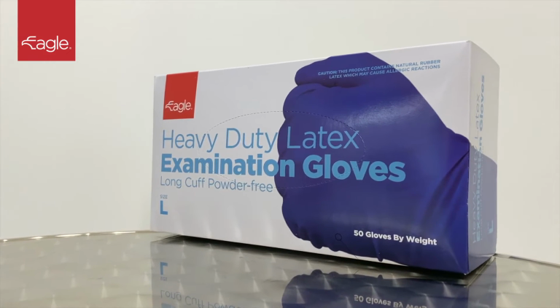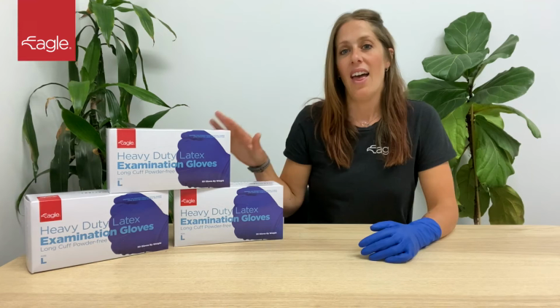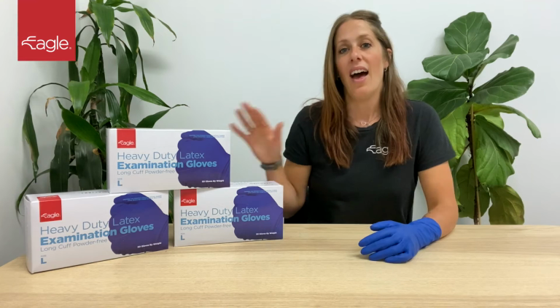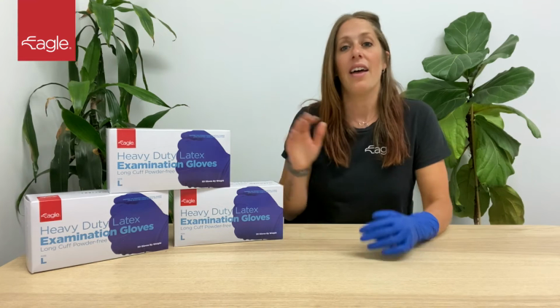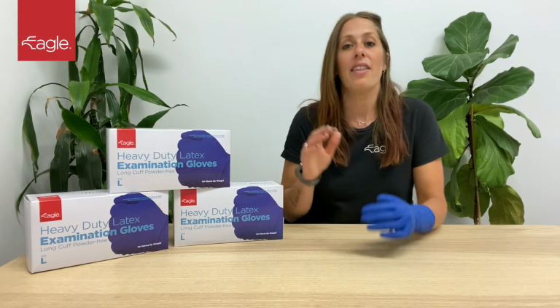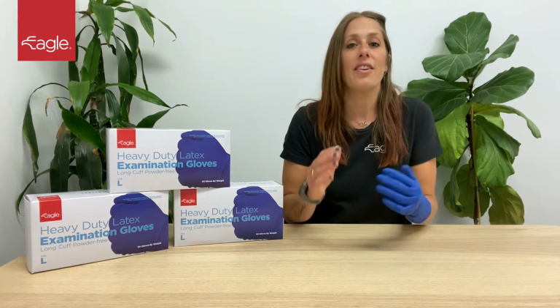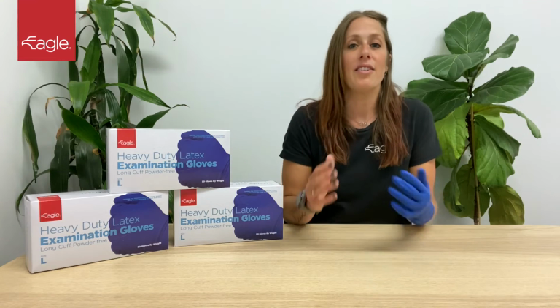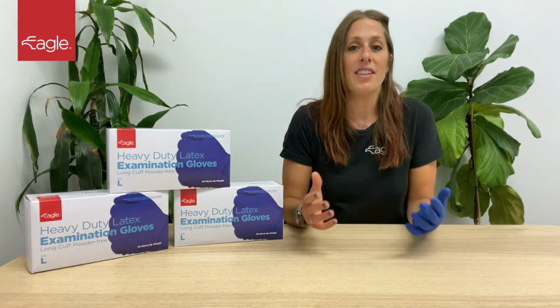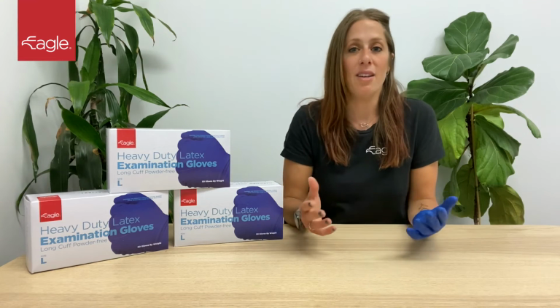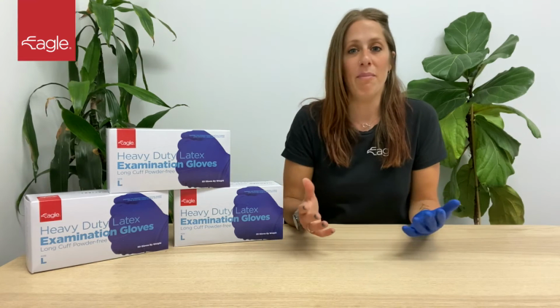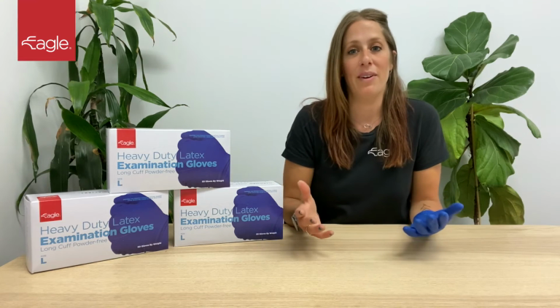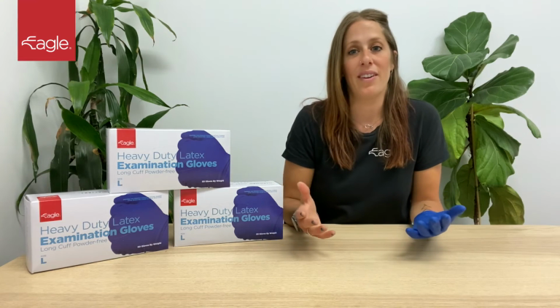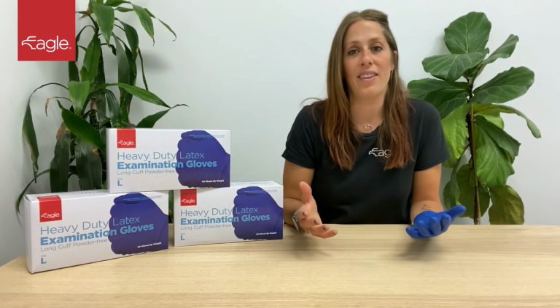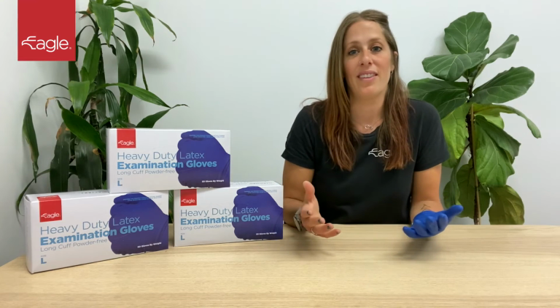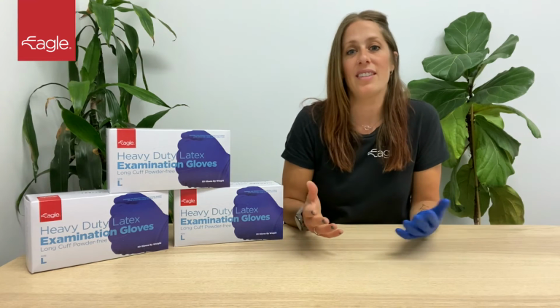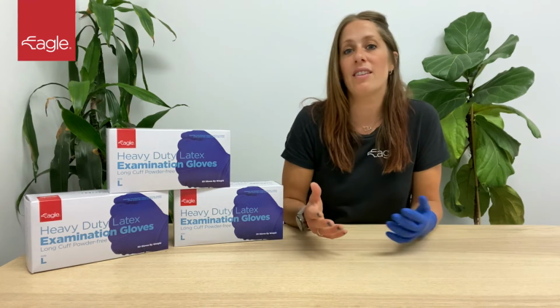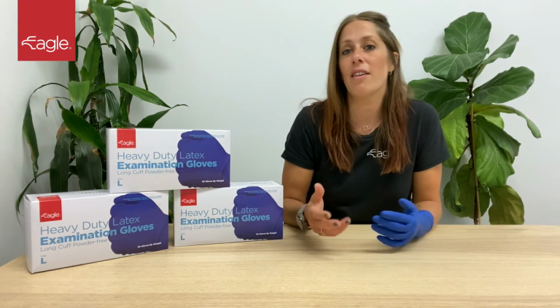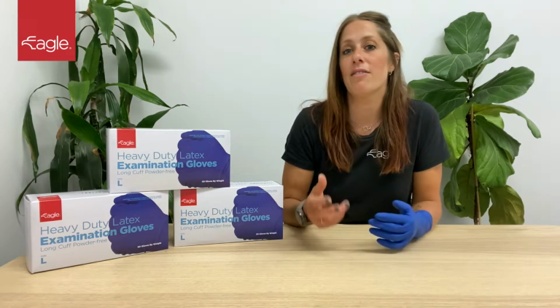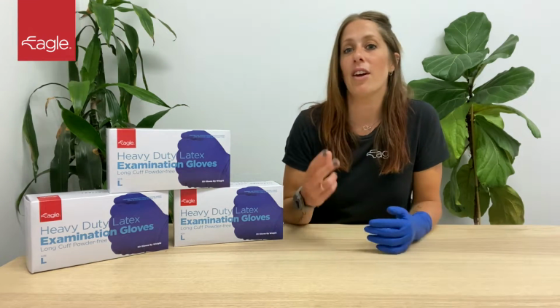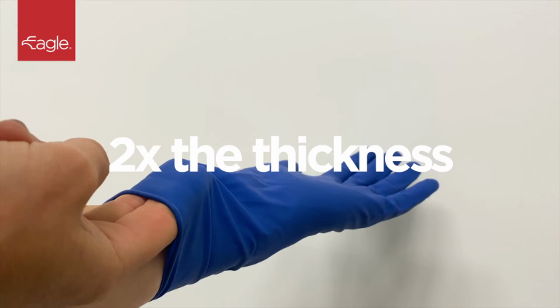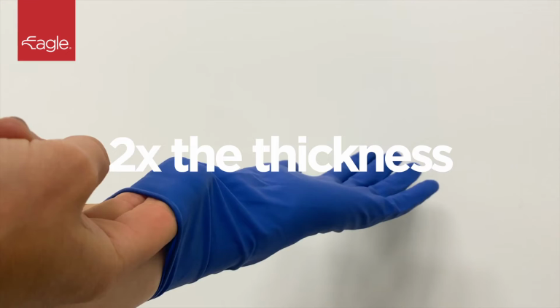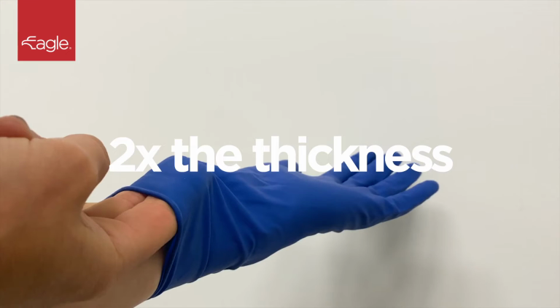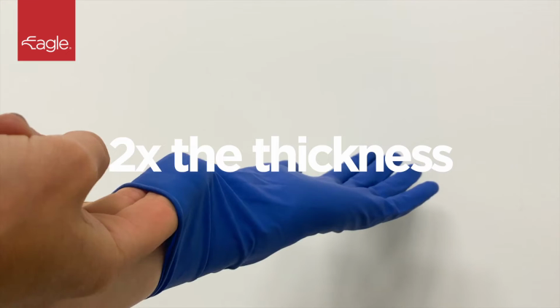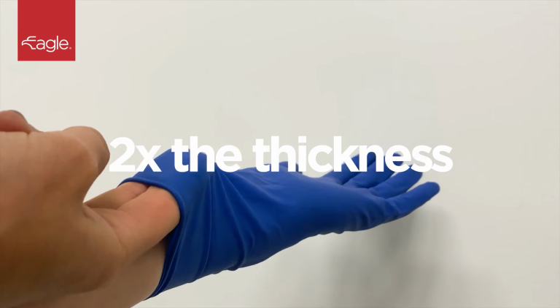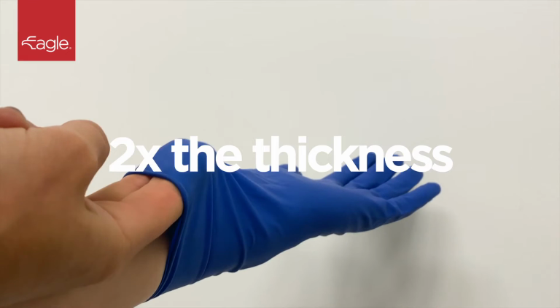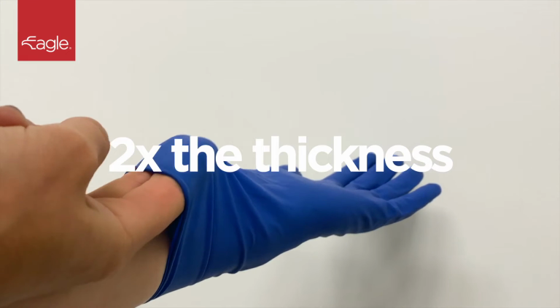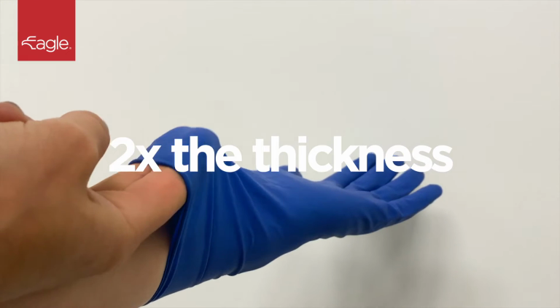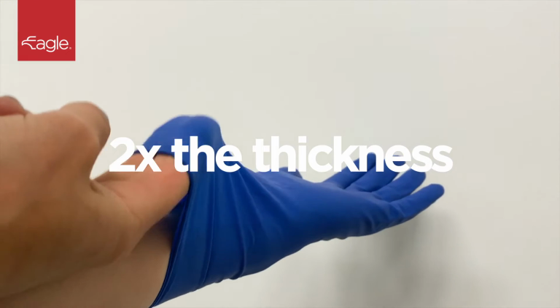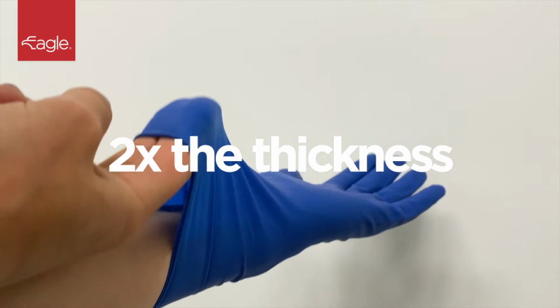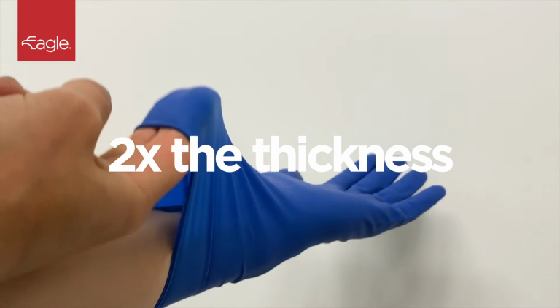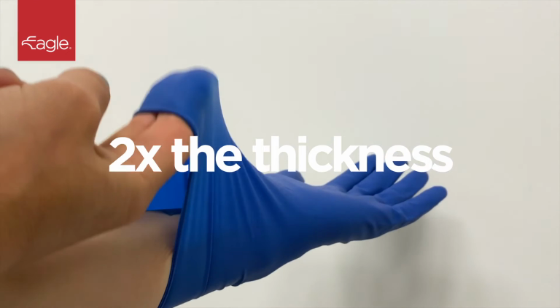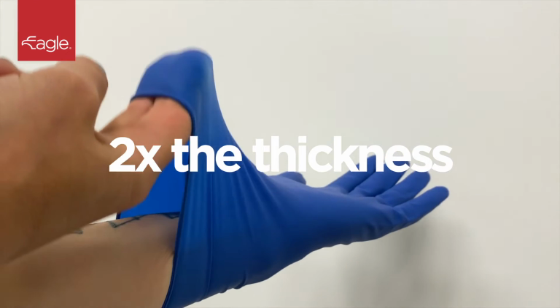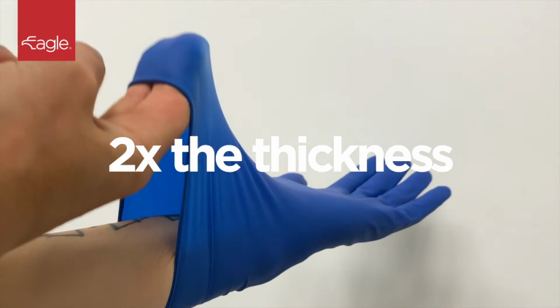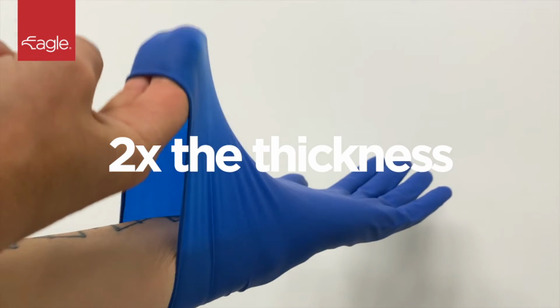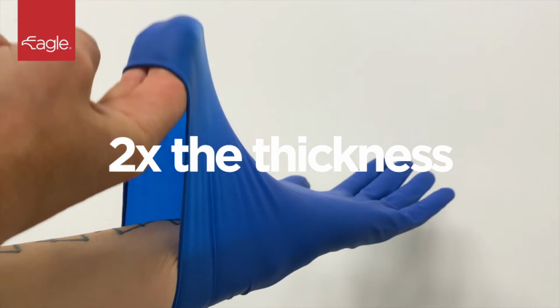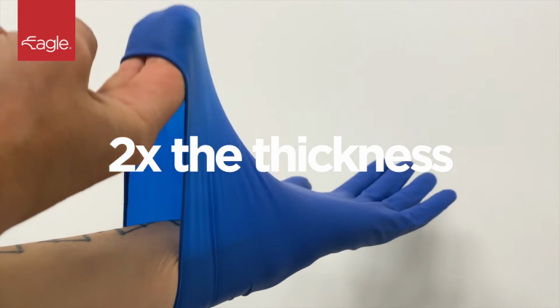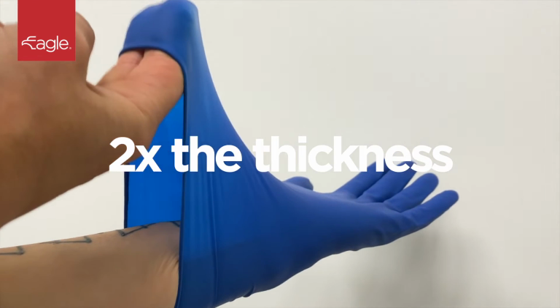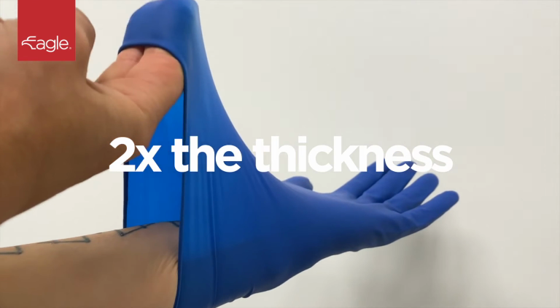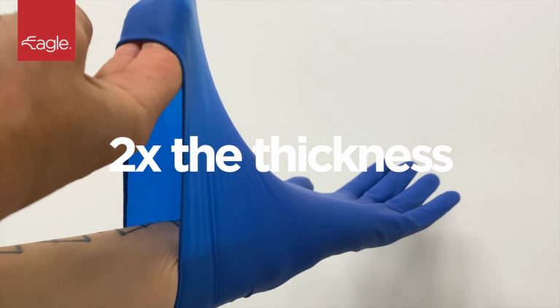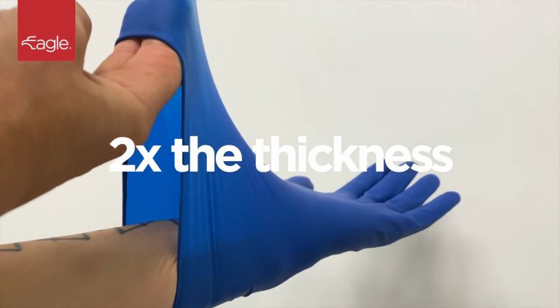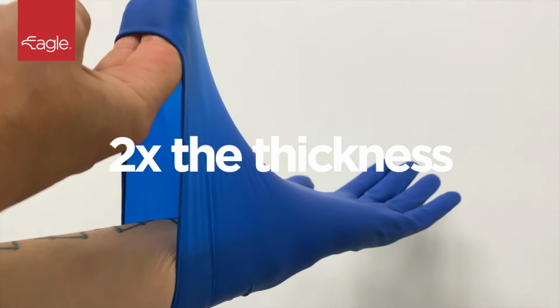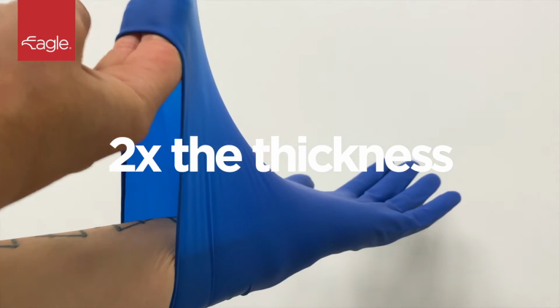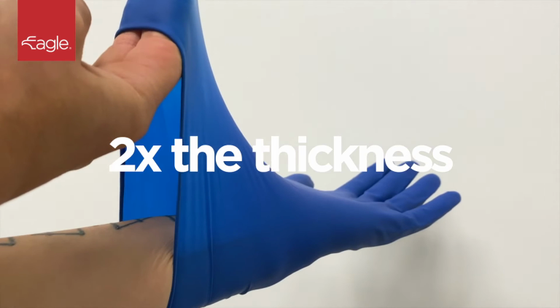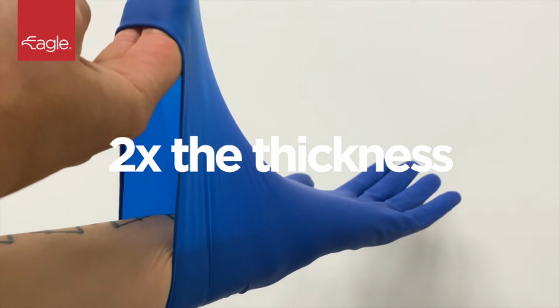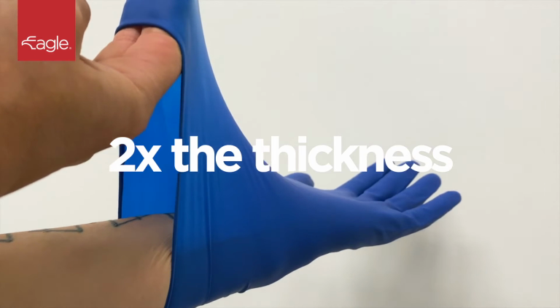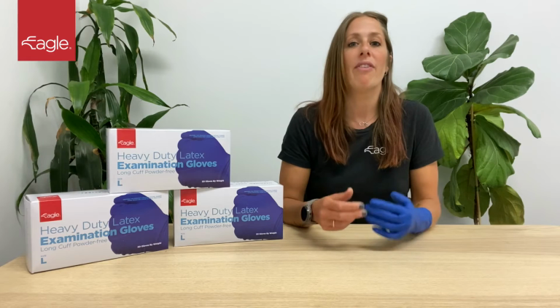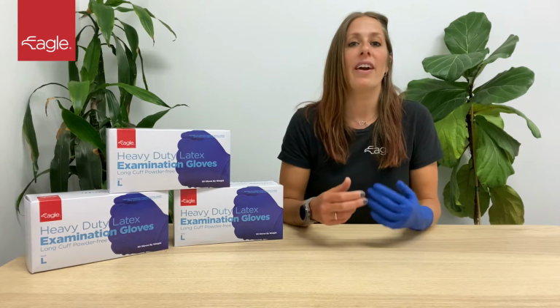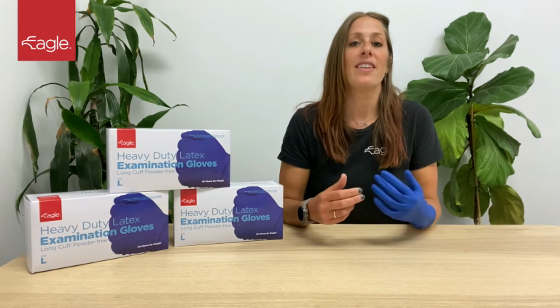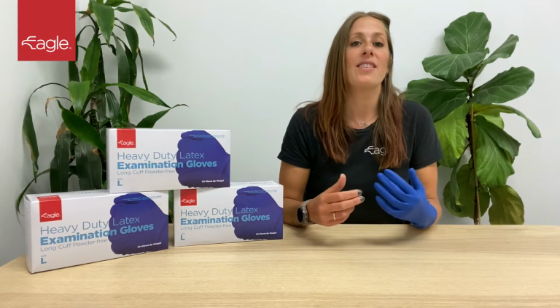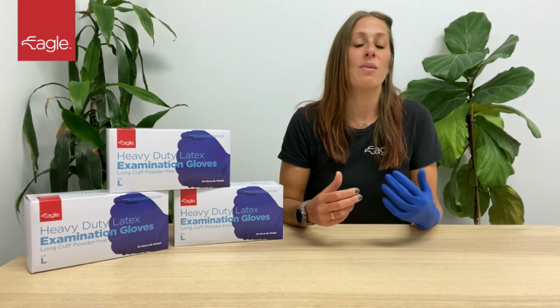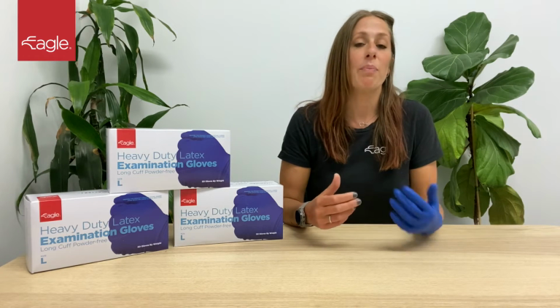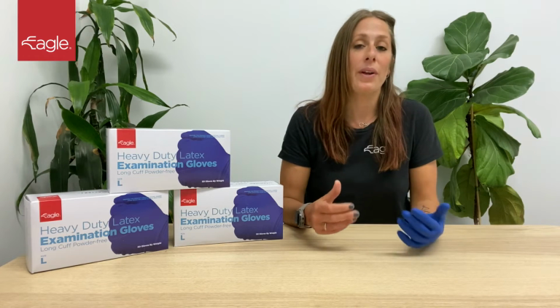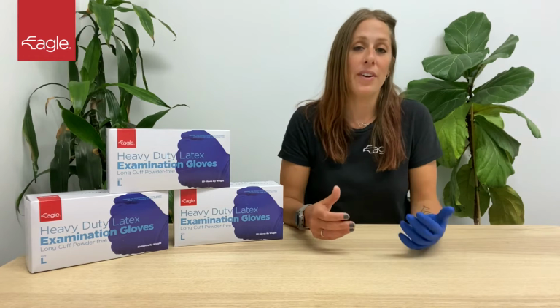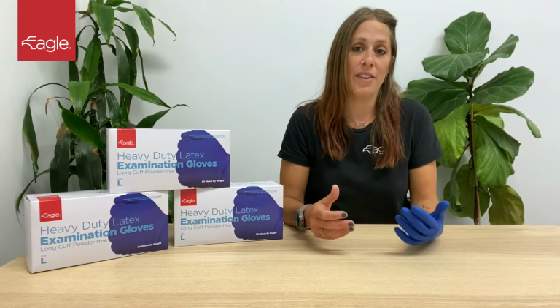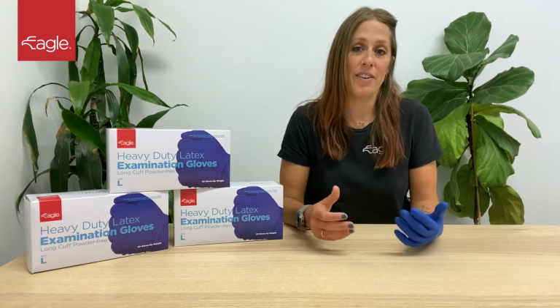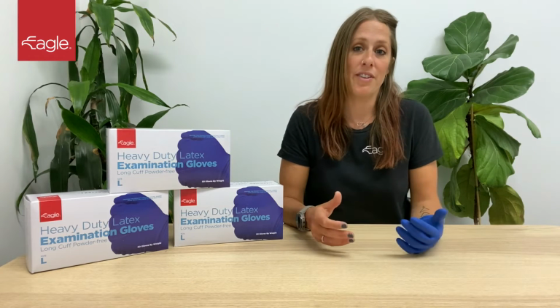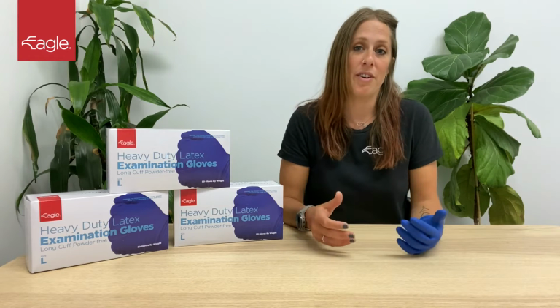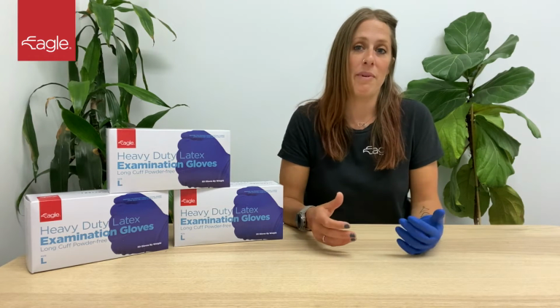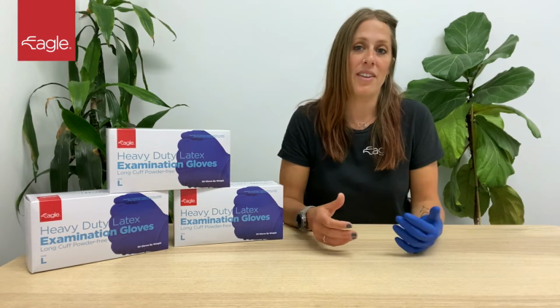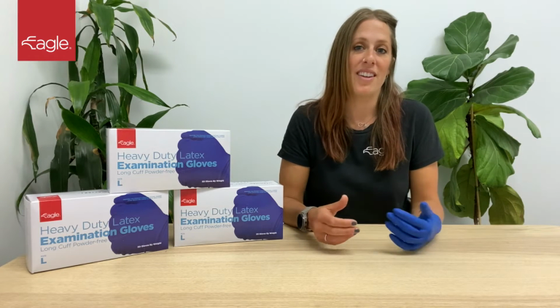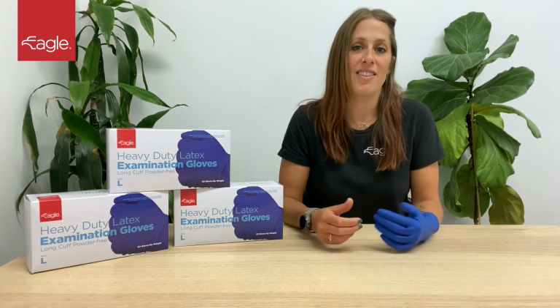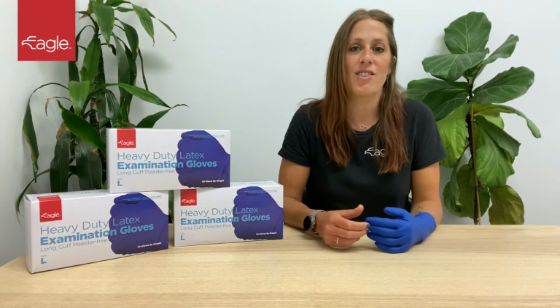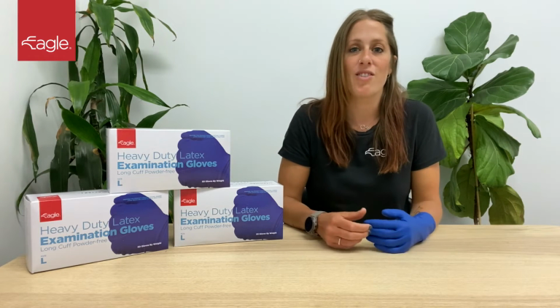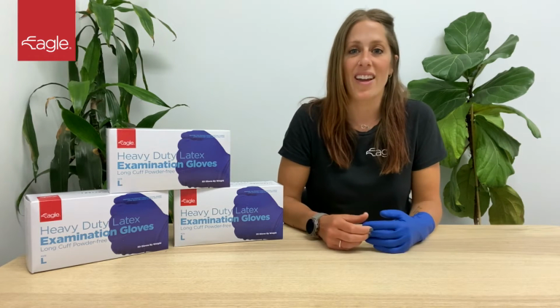At 13 mil, these gloves are twice the thickness of standard latex gloves, providing superior durability and strength.